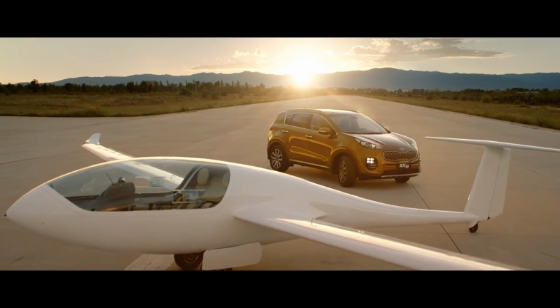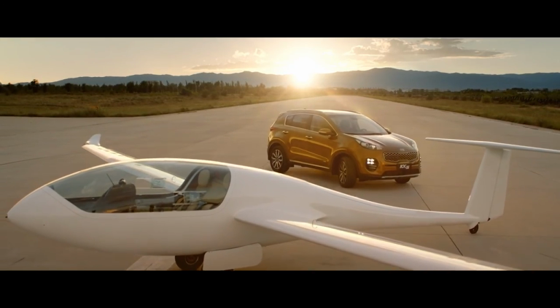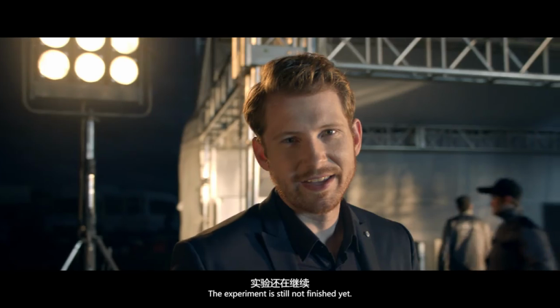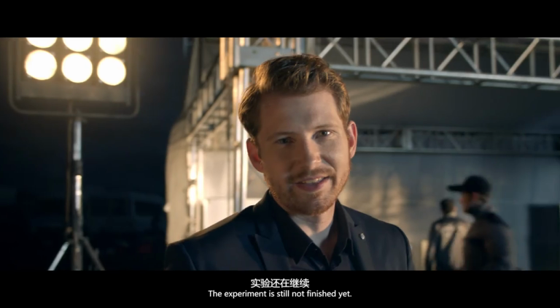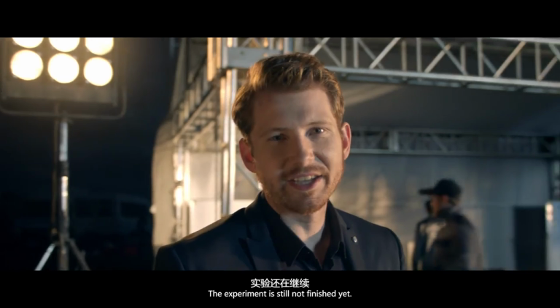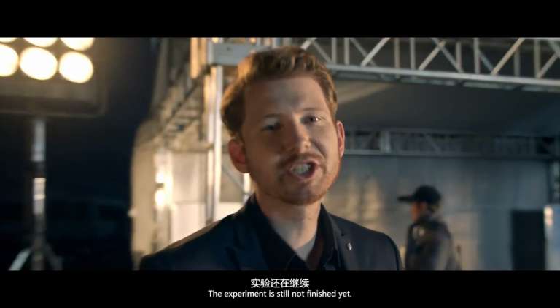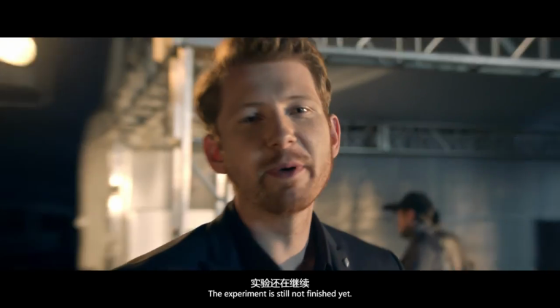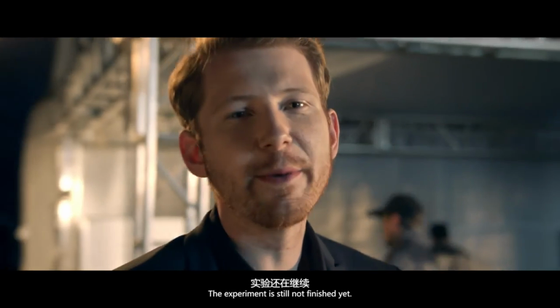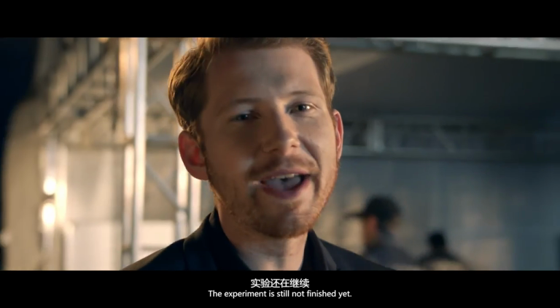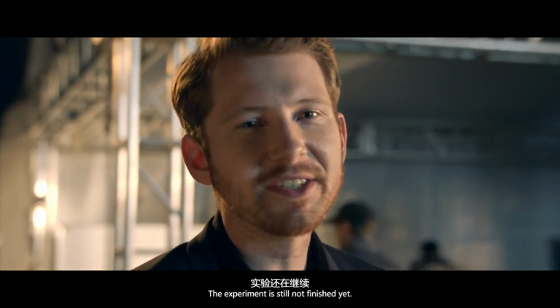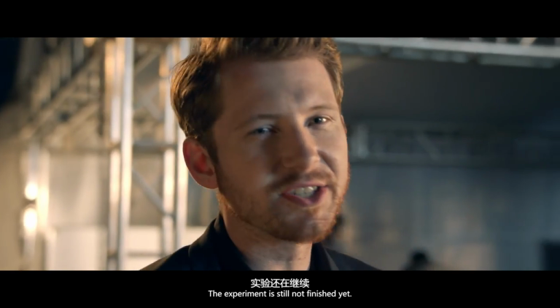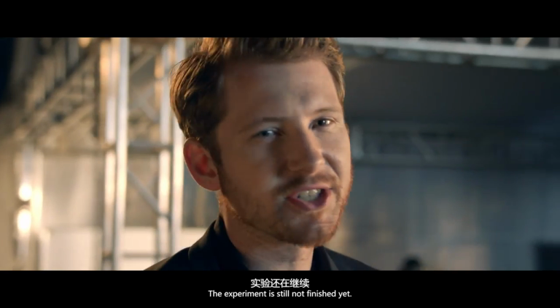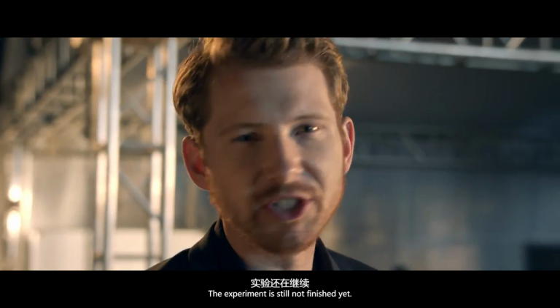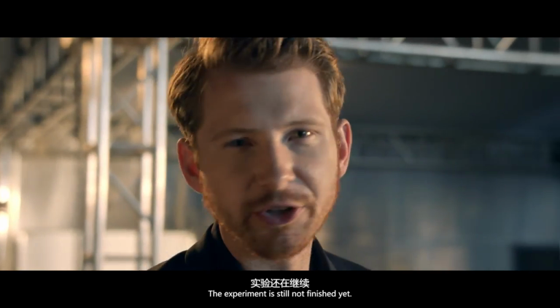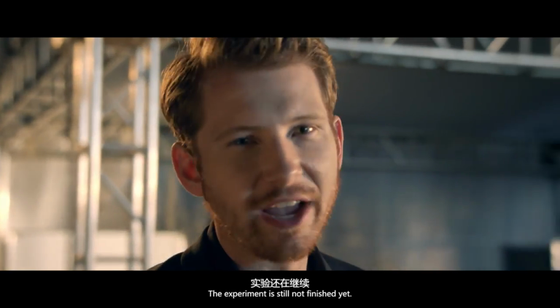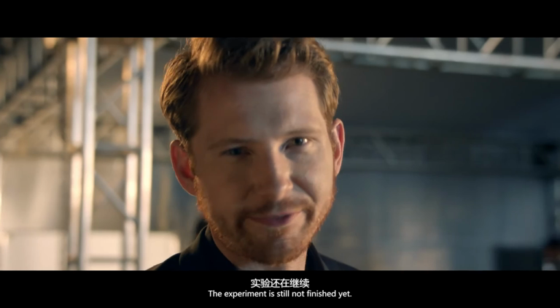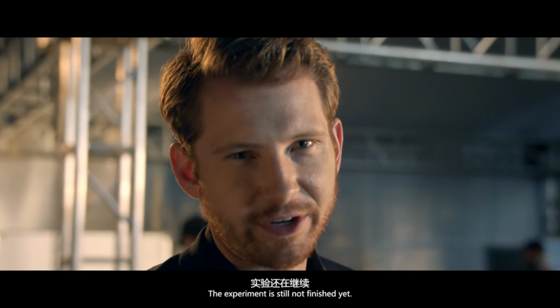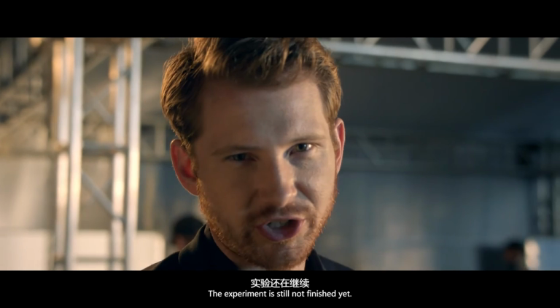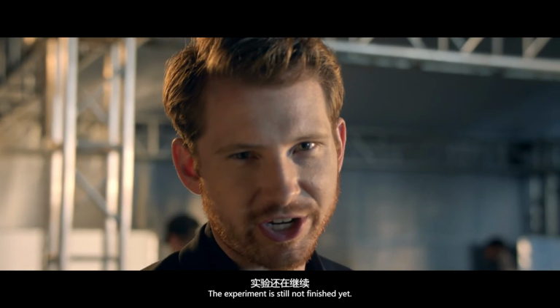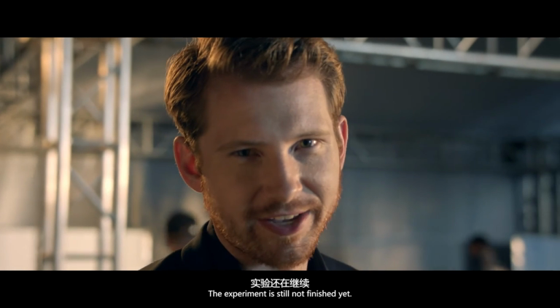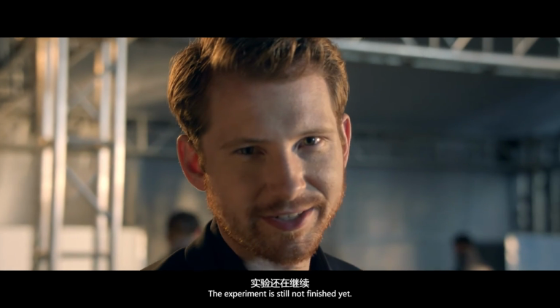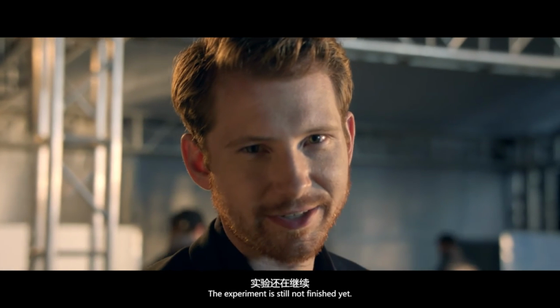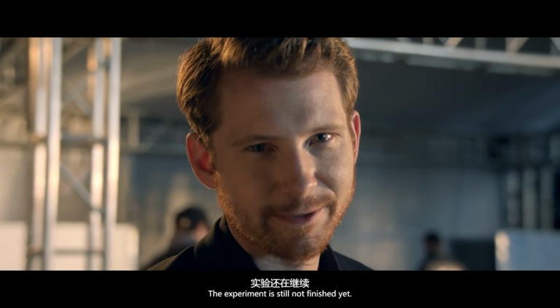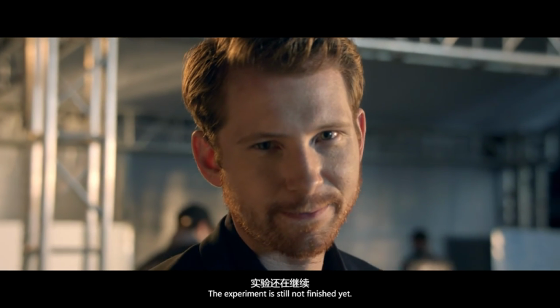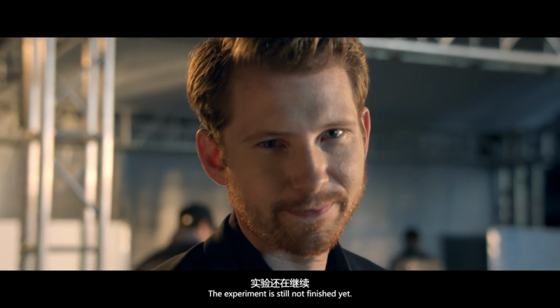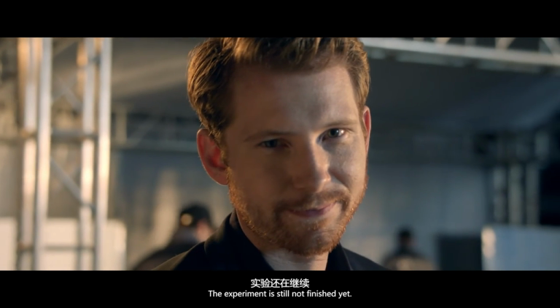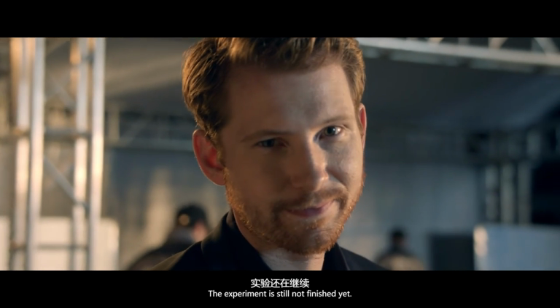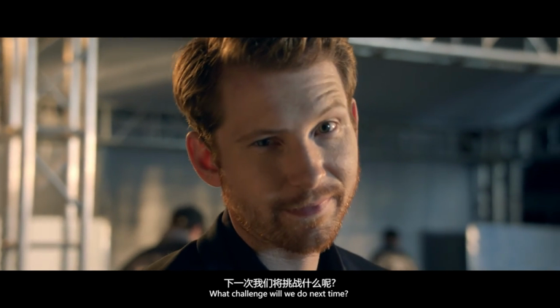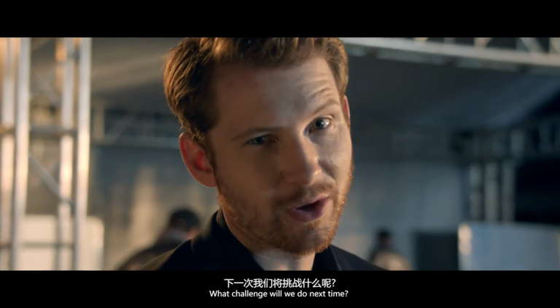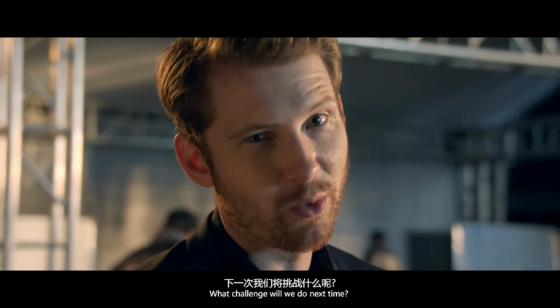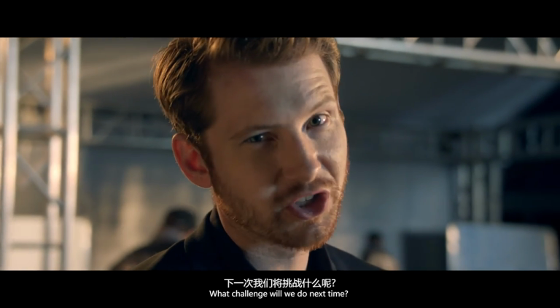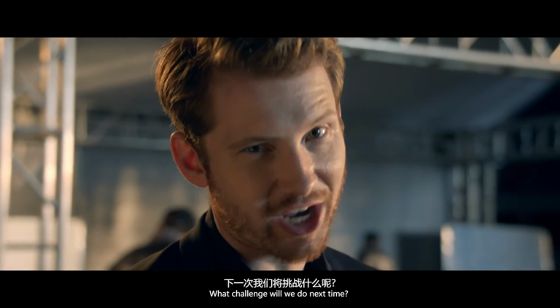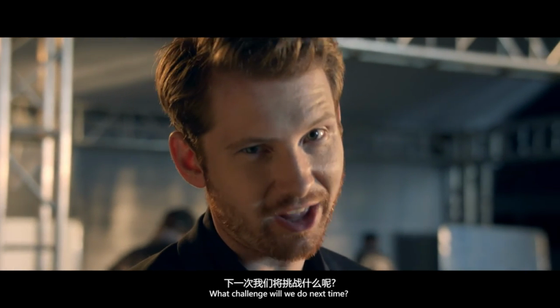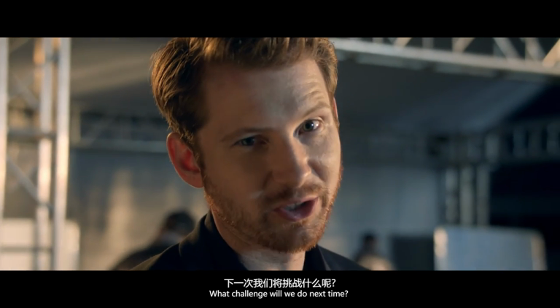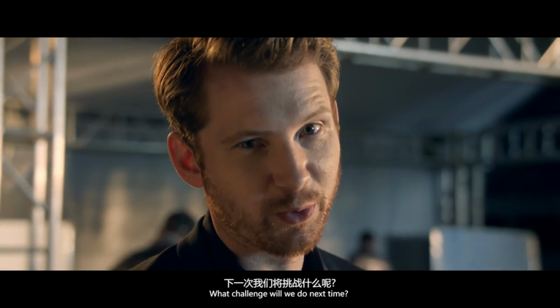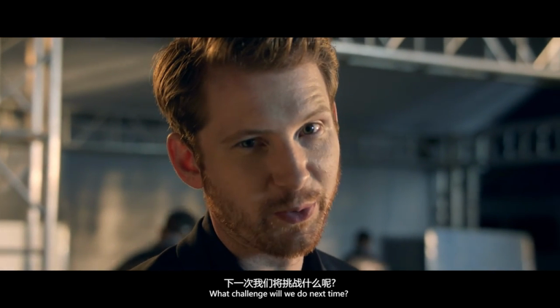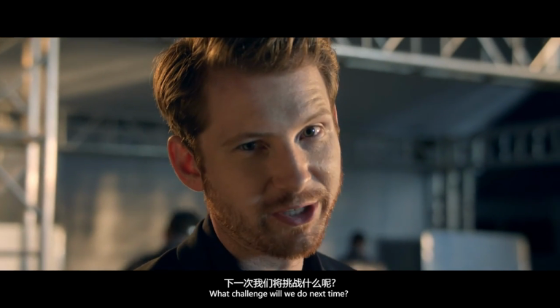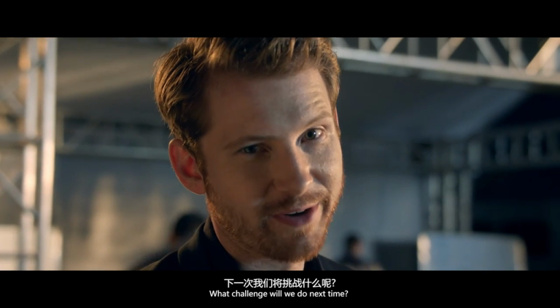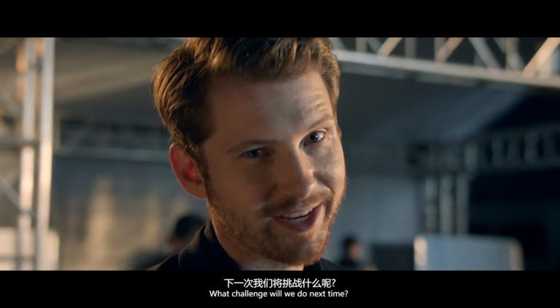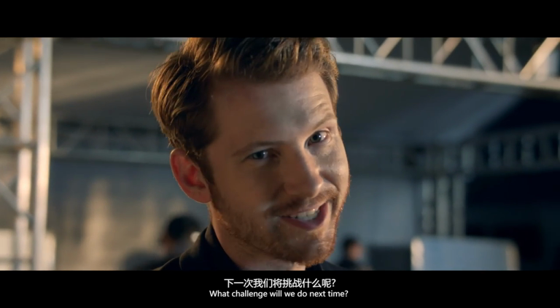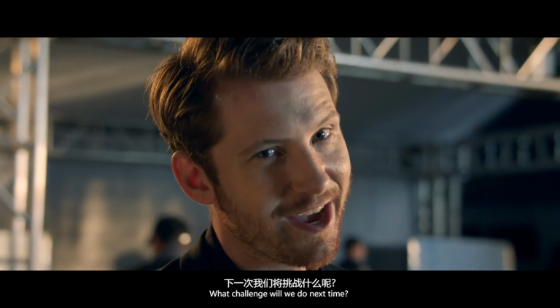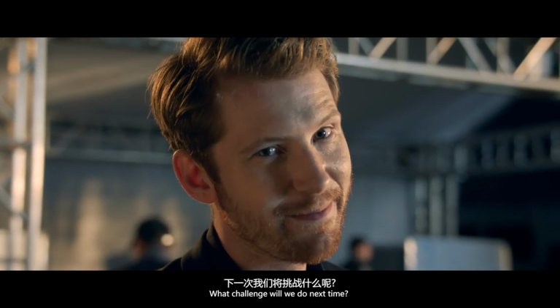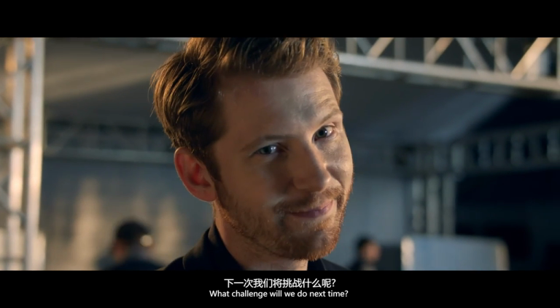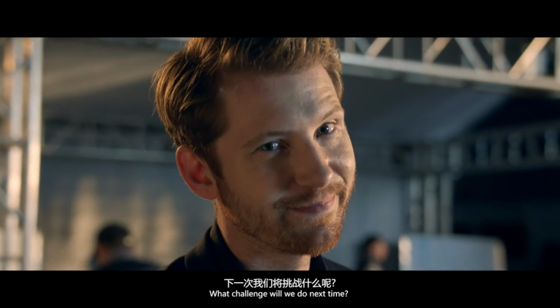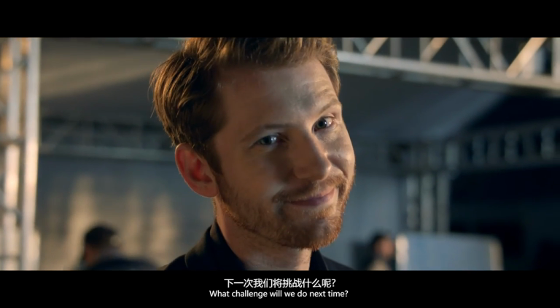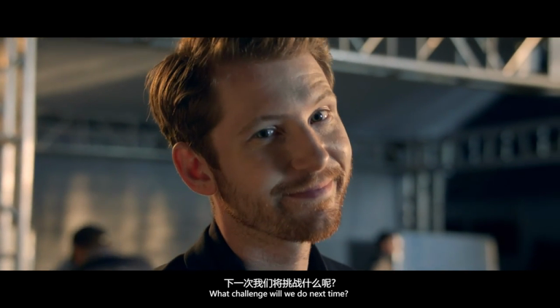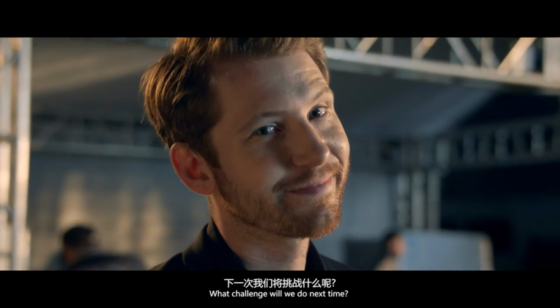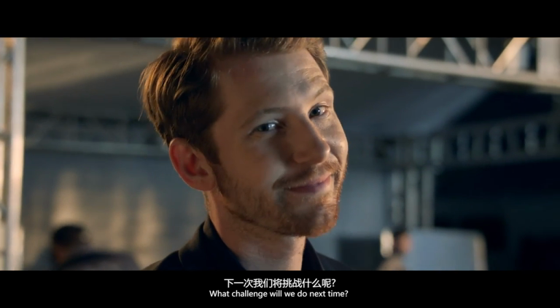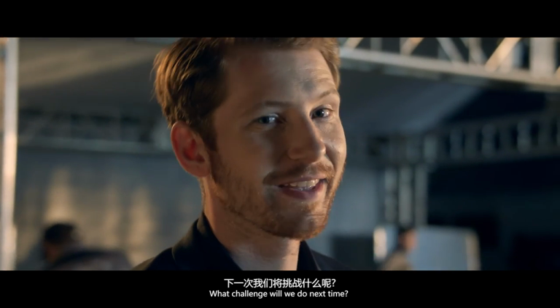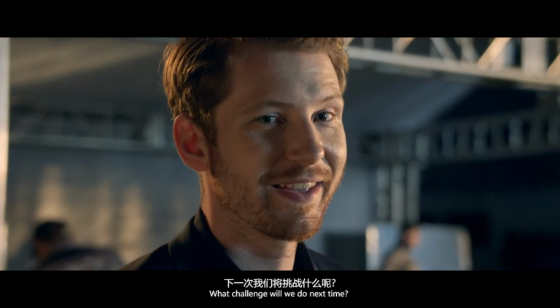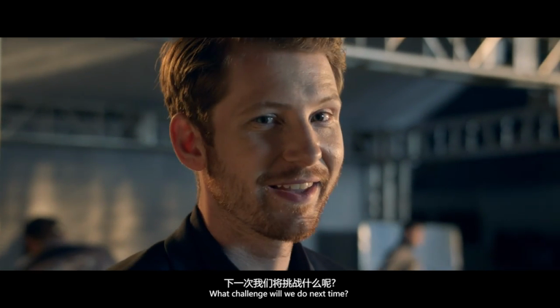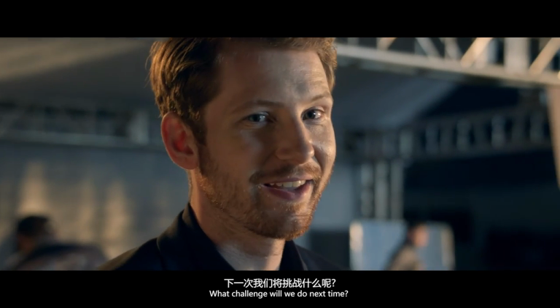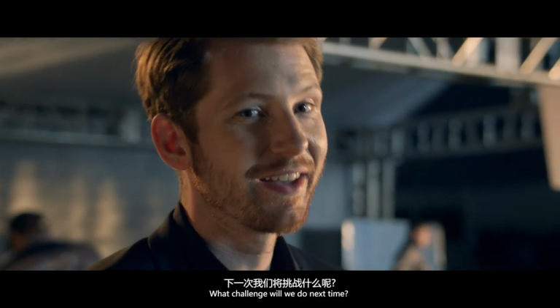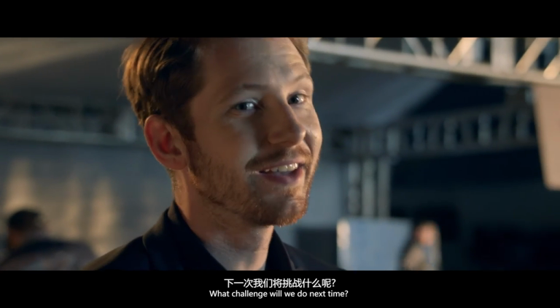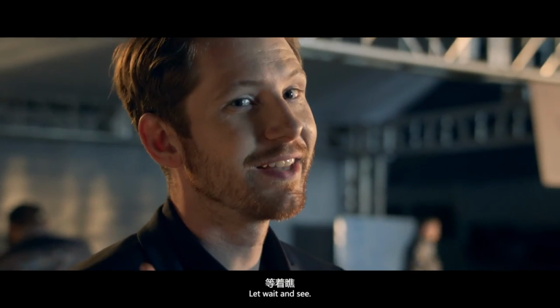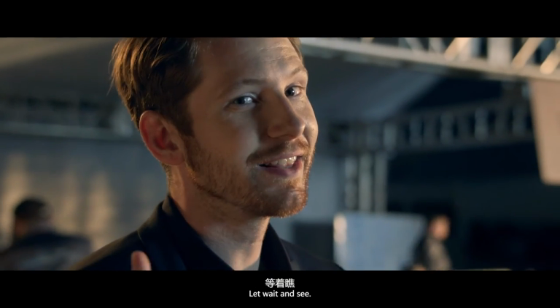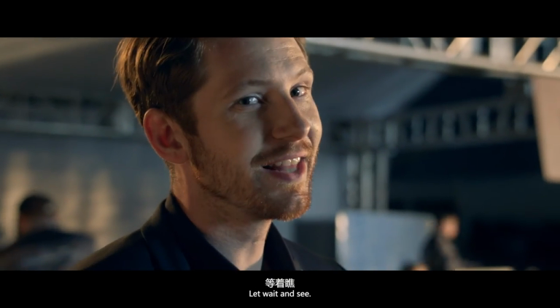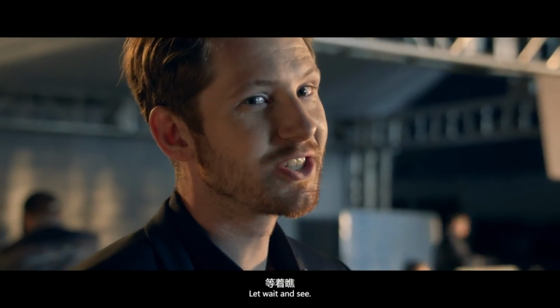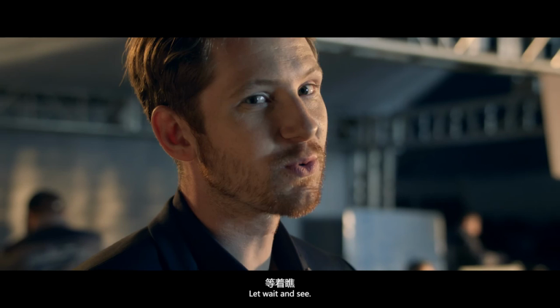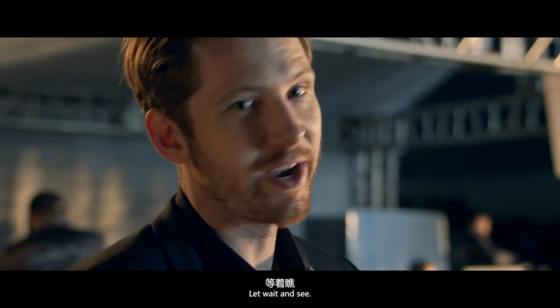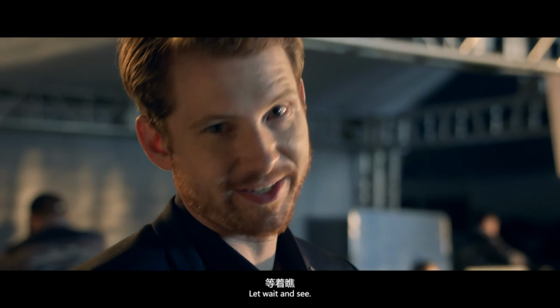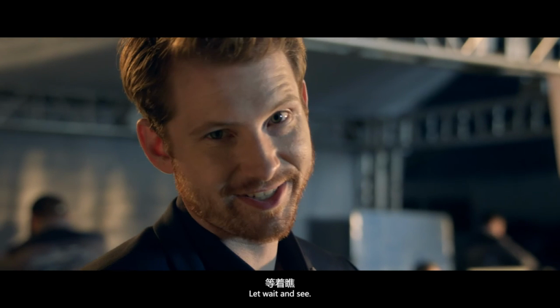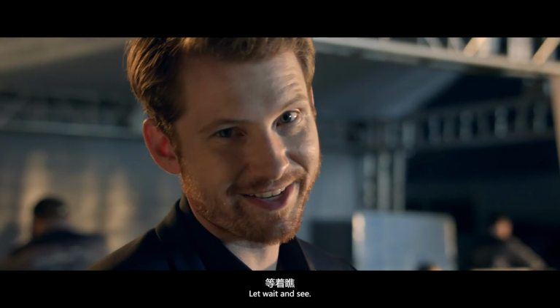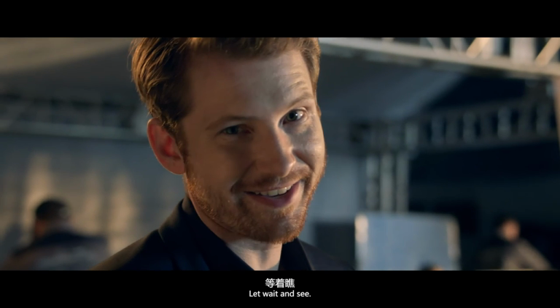The experiment is still not finished yet. What challenge will we do next time? Let's wait and see.